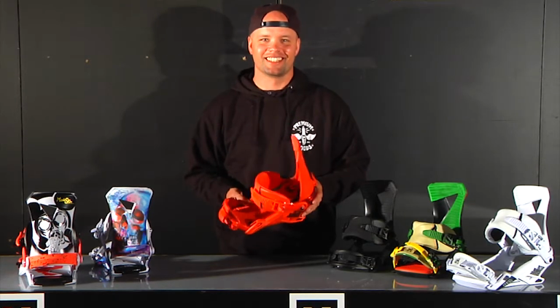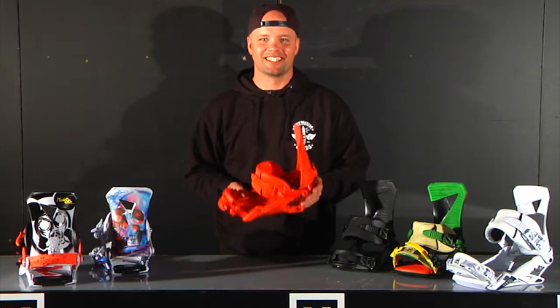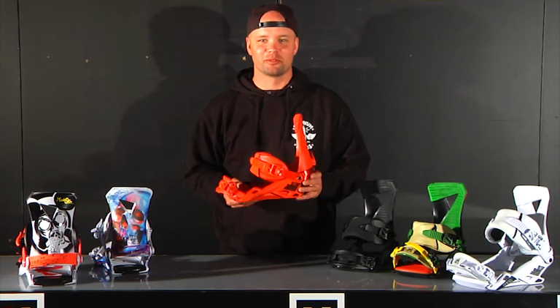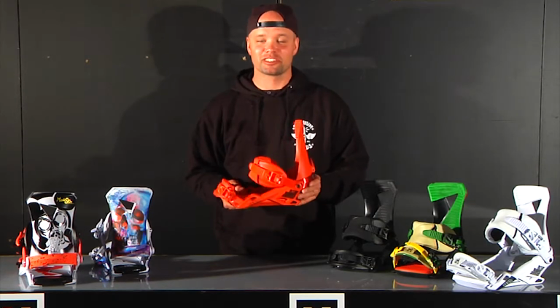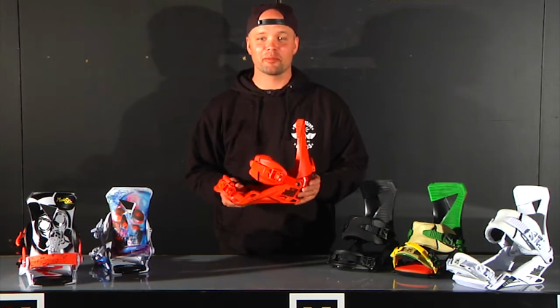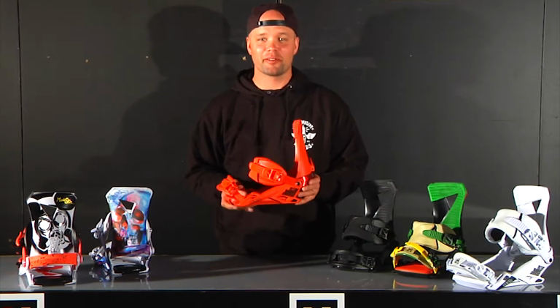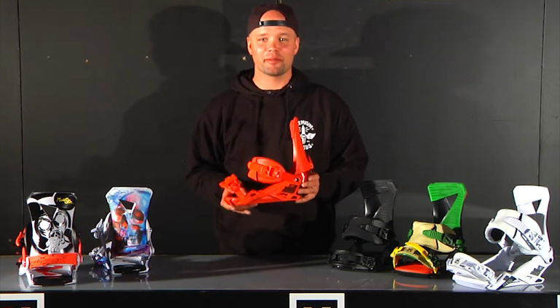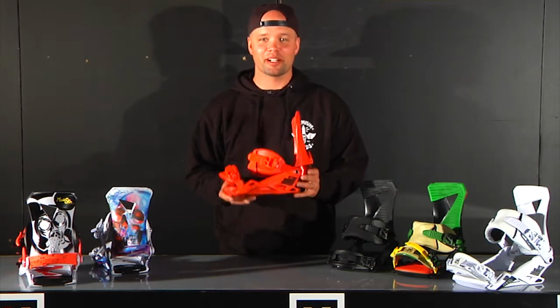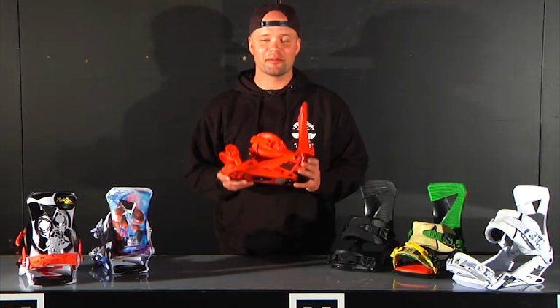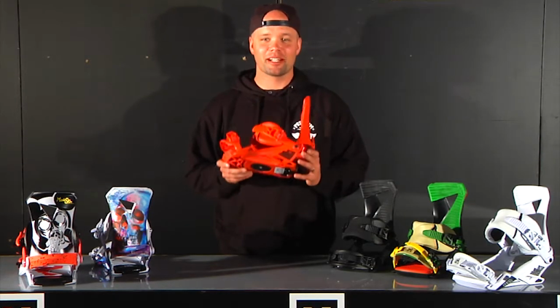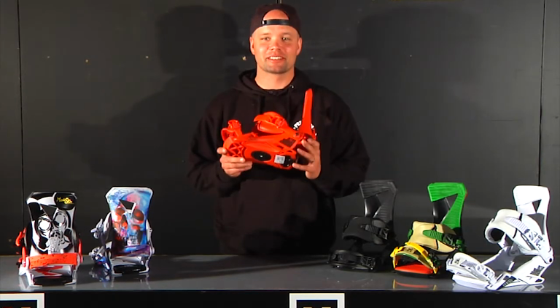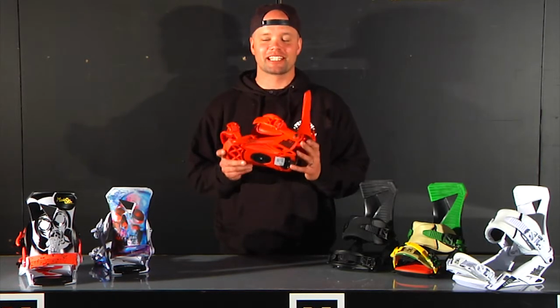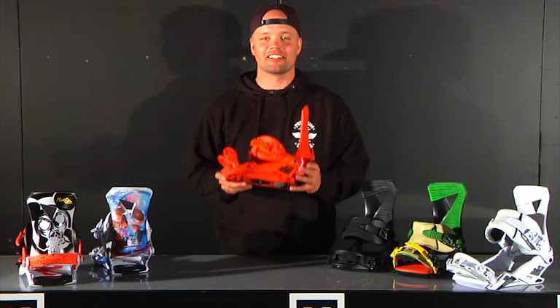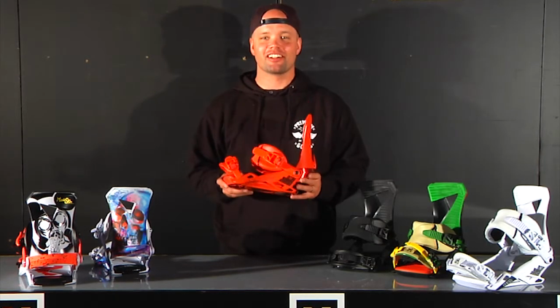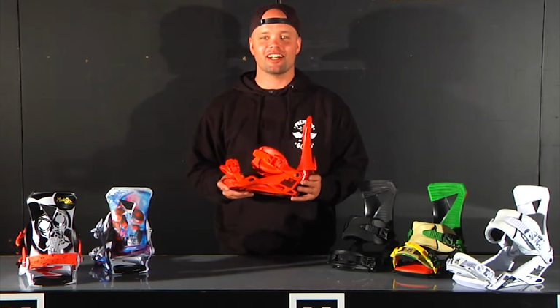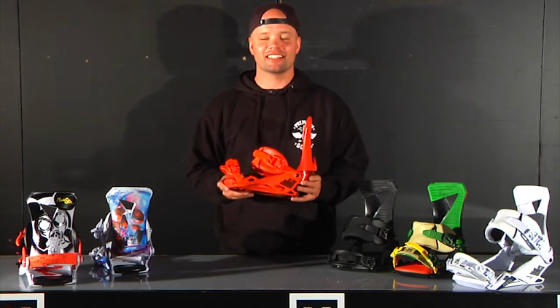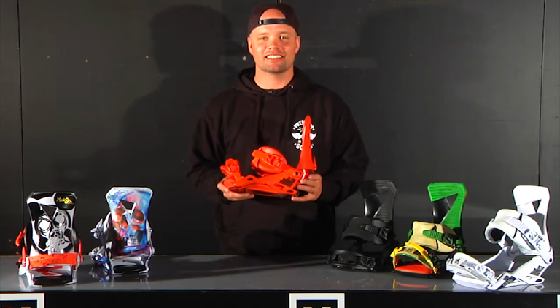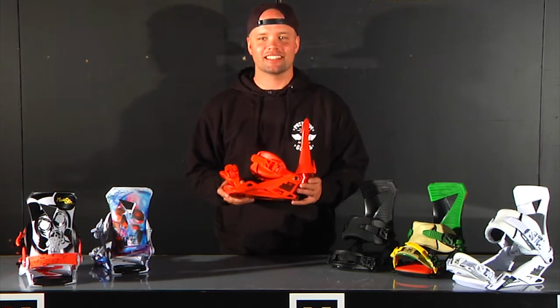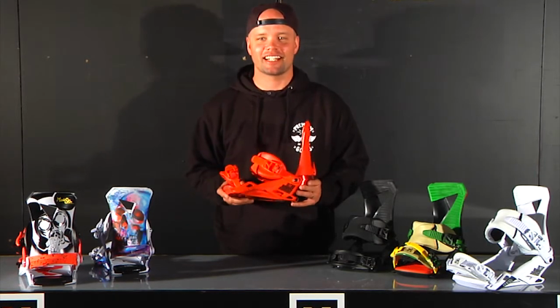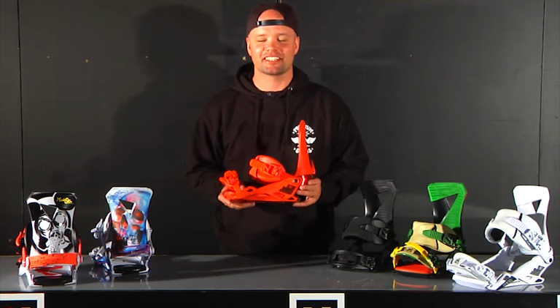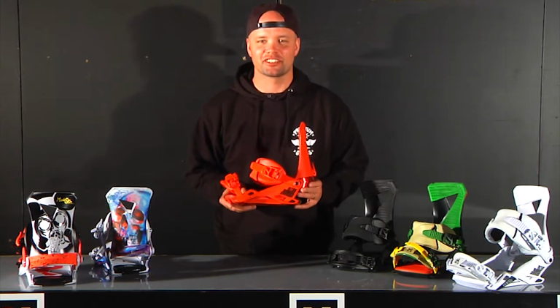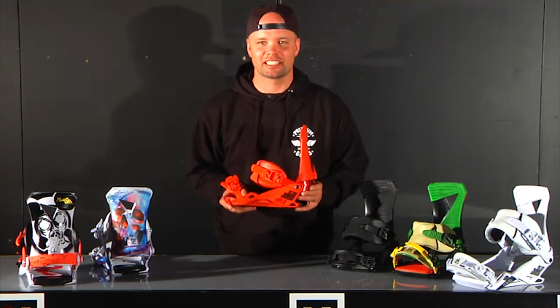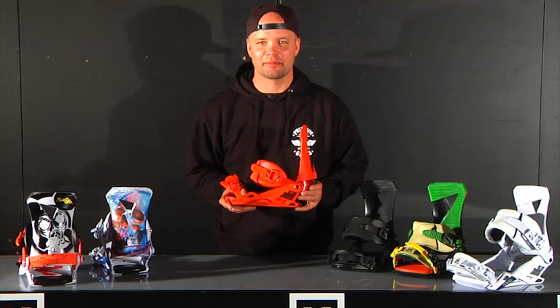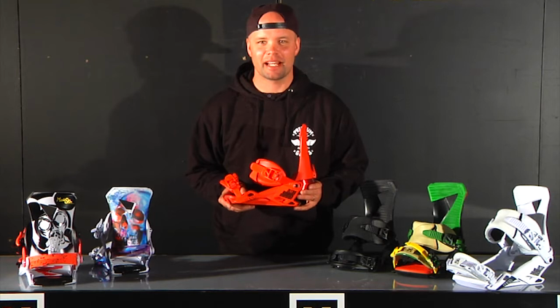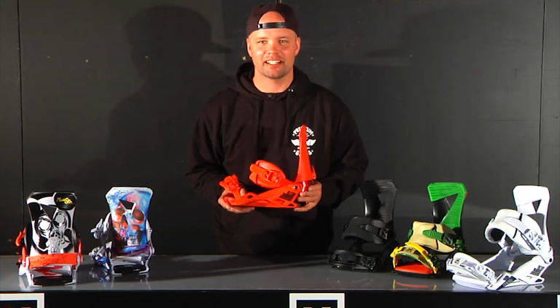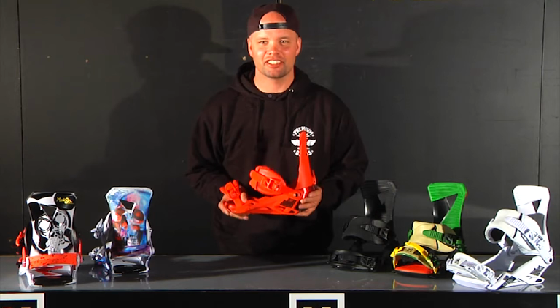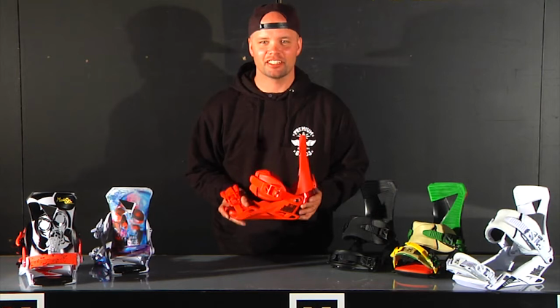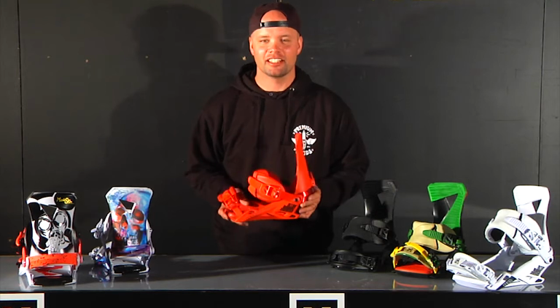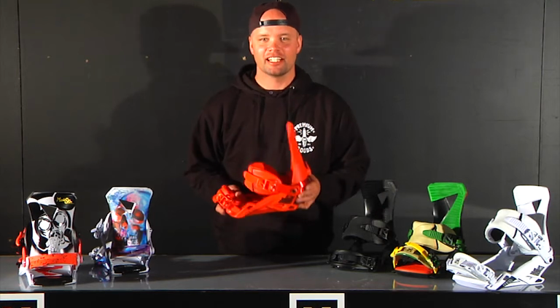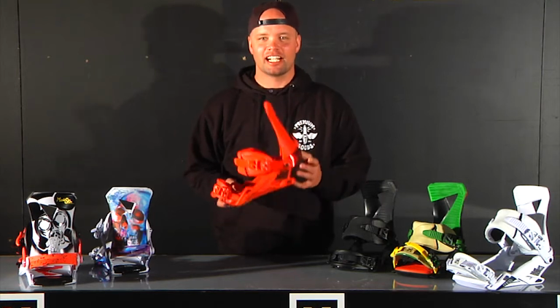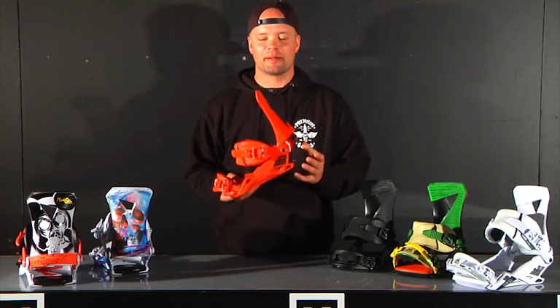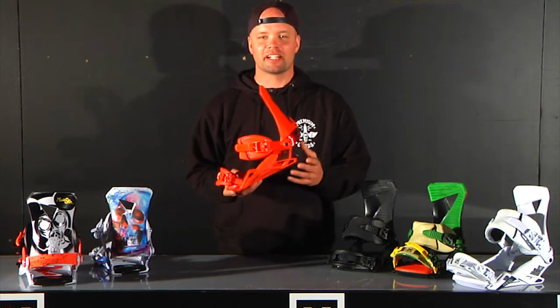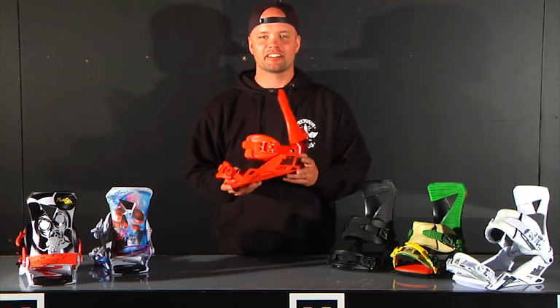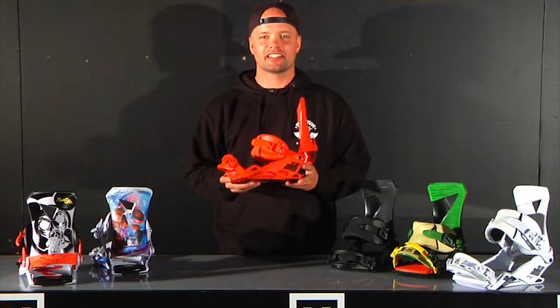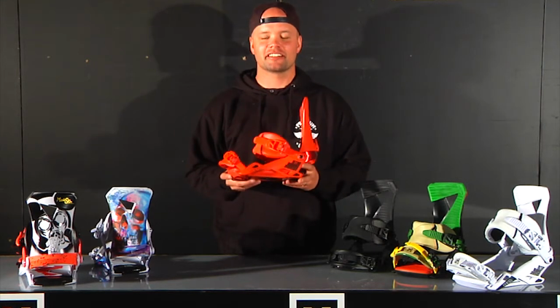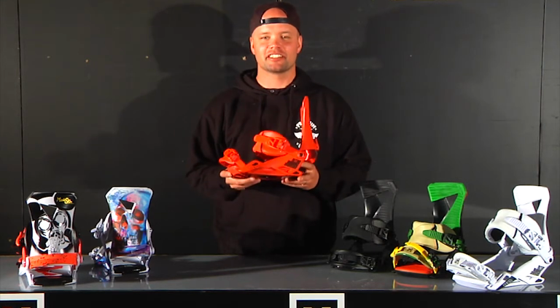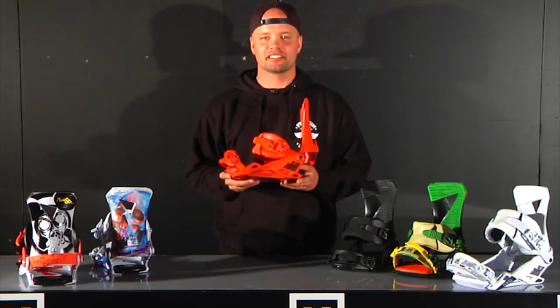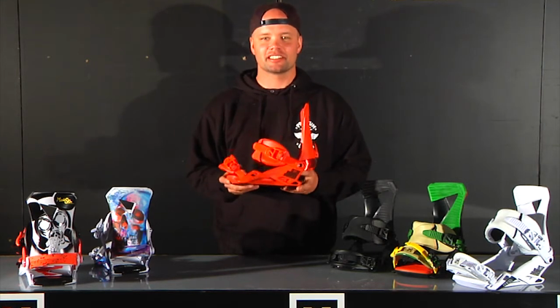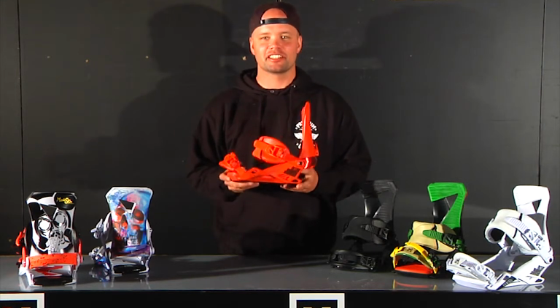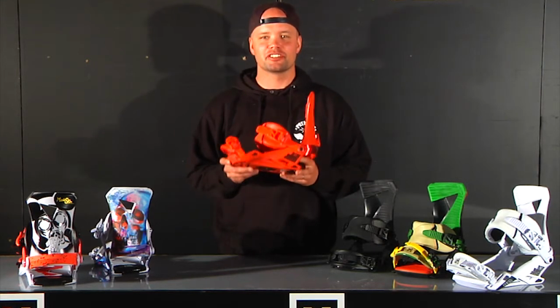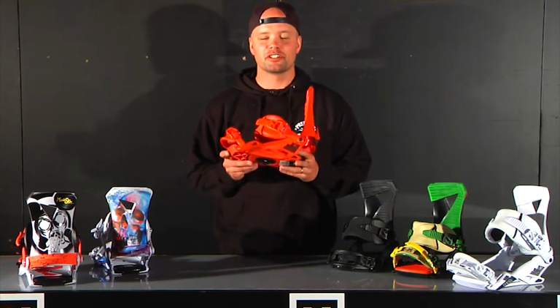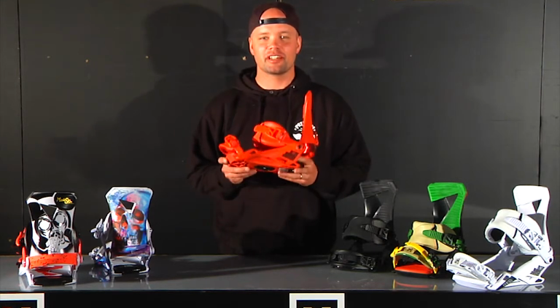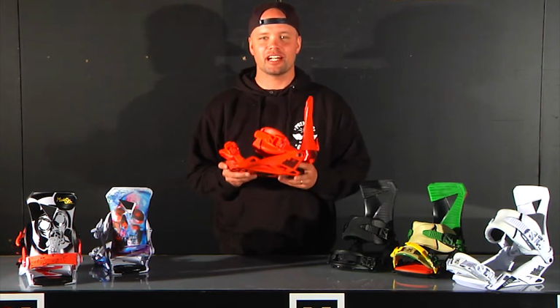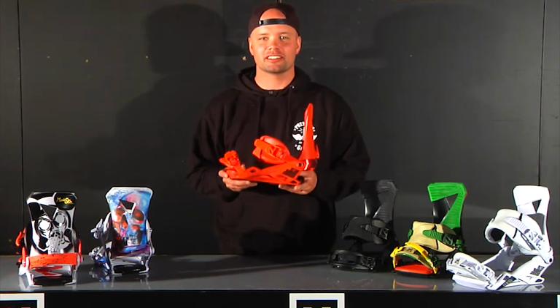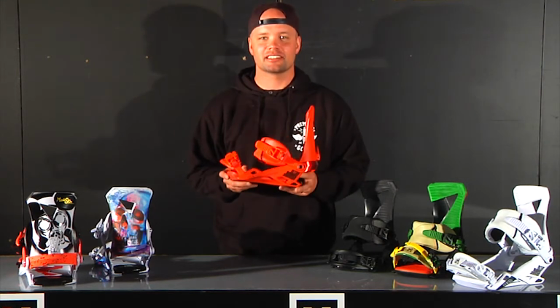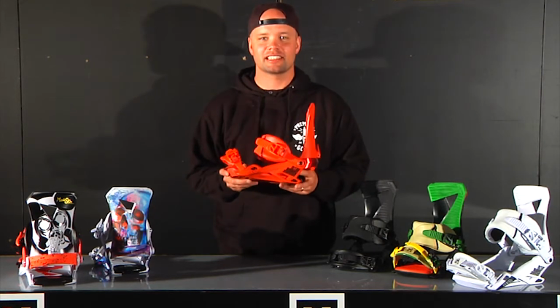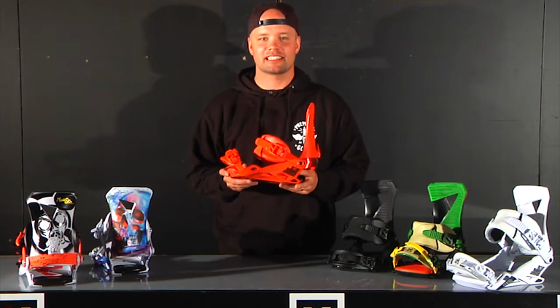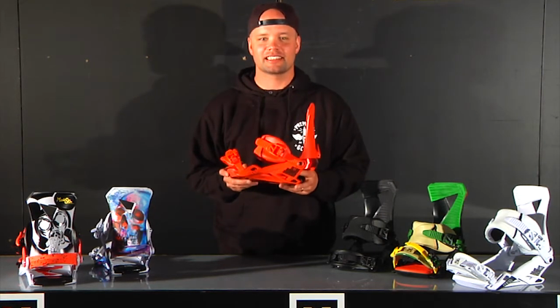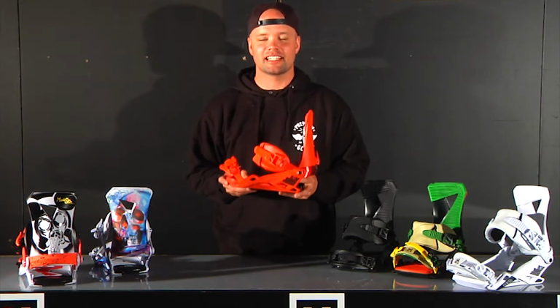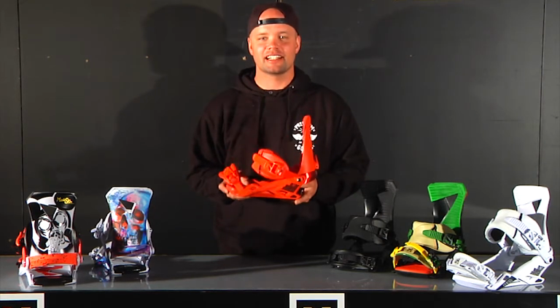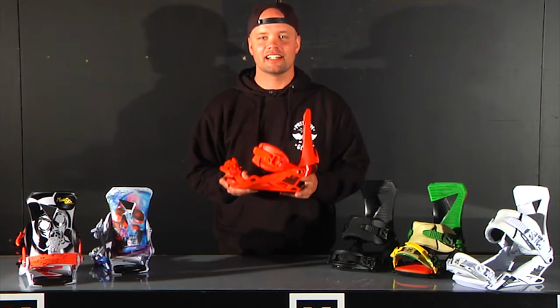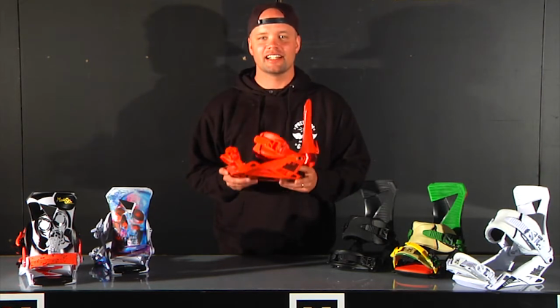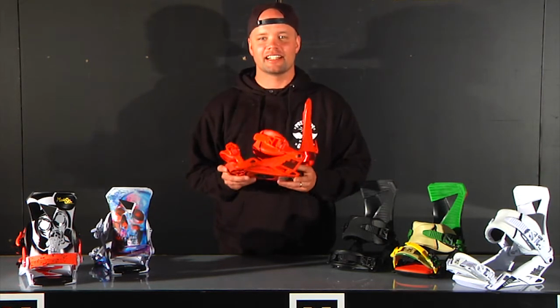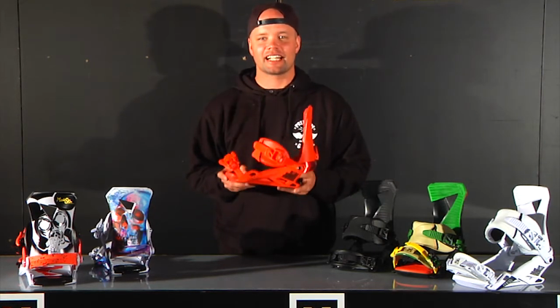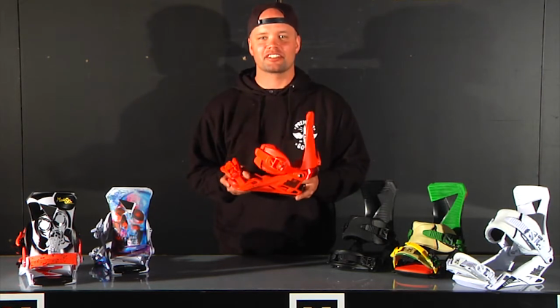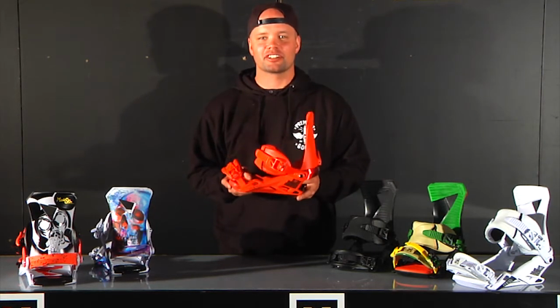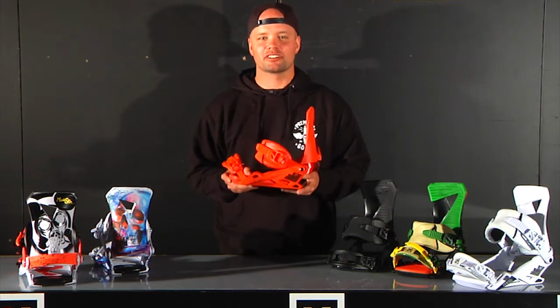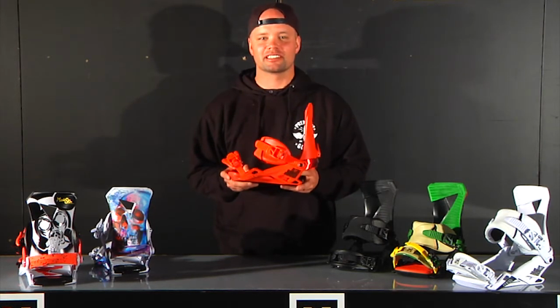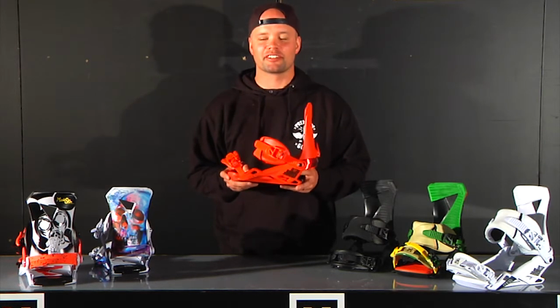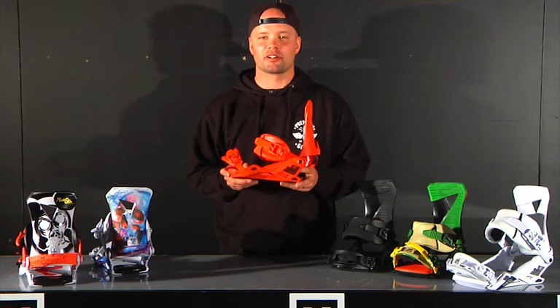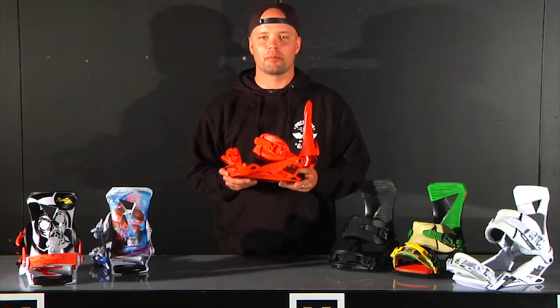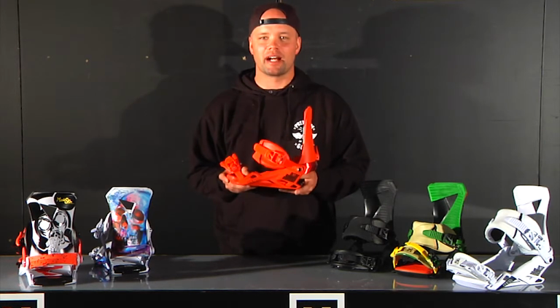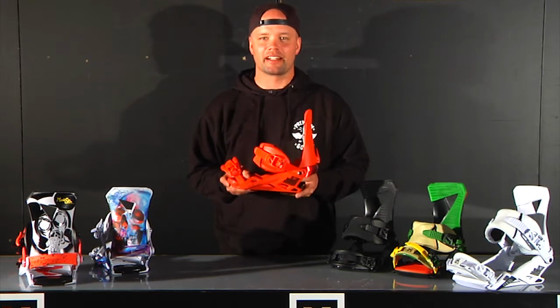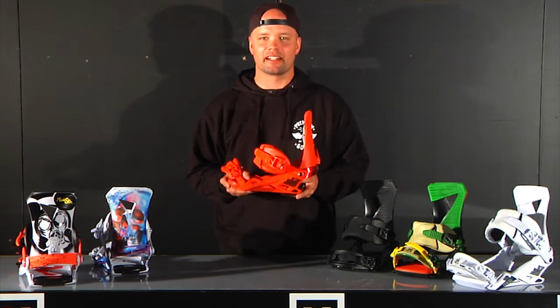What's up everybody? My name is Kenude Eliason, Nitro Team Manager. I'm here to introduce the new 2016 Nitro Zero Binding.